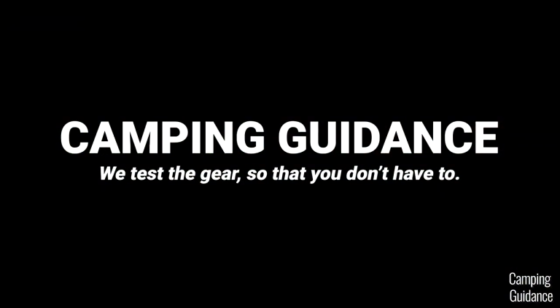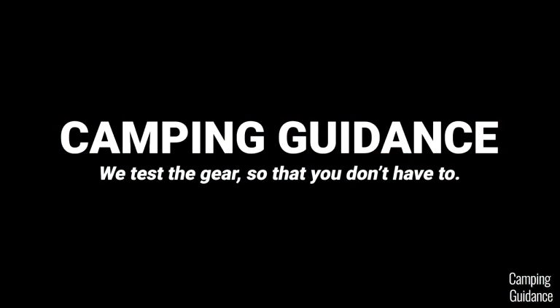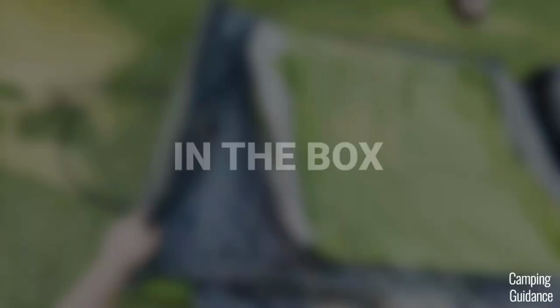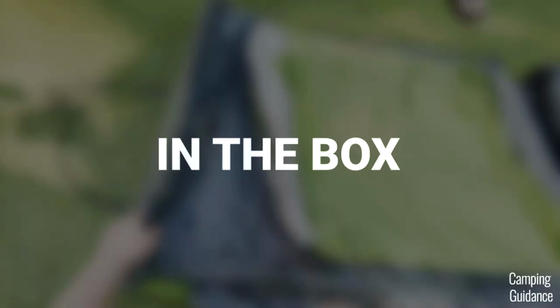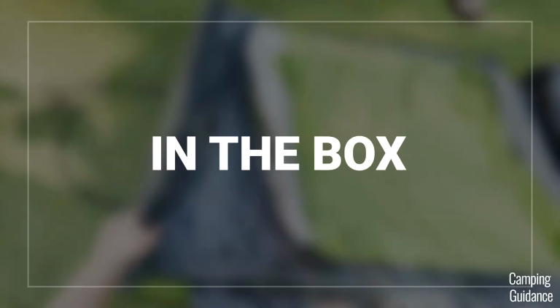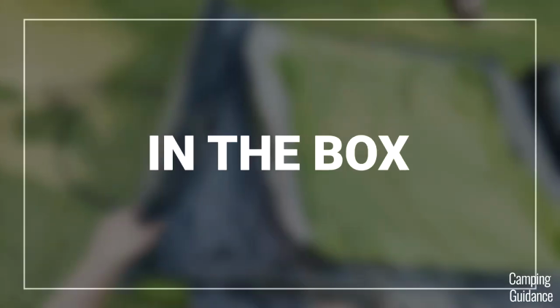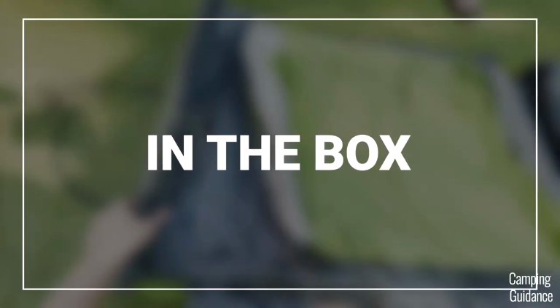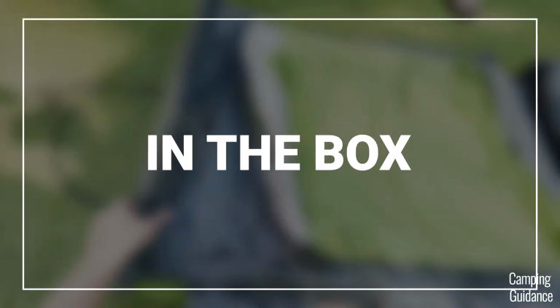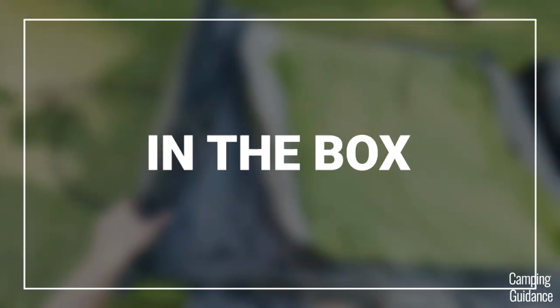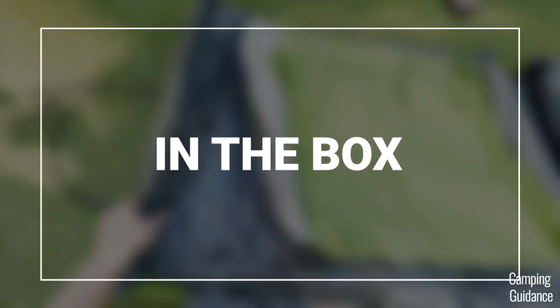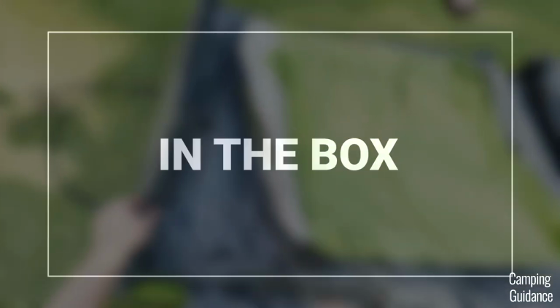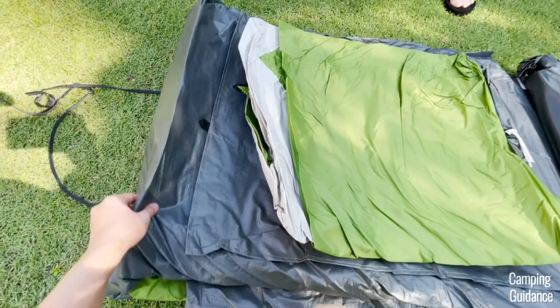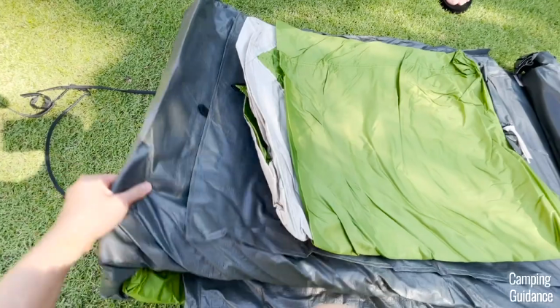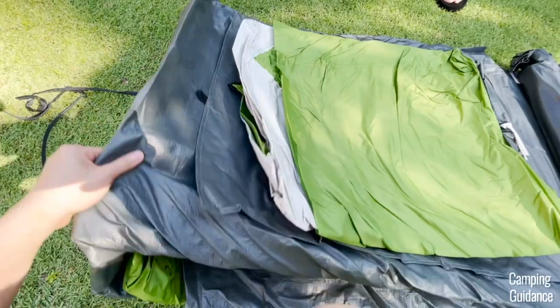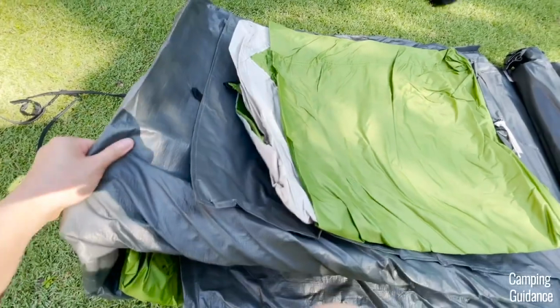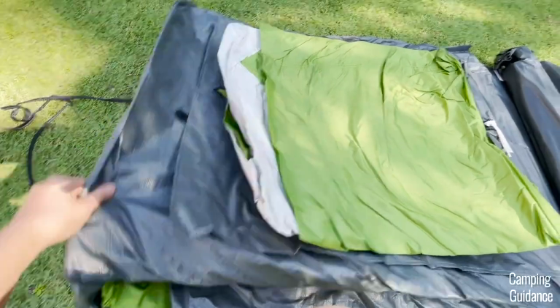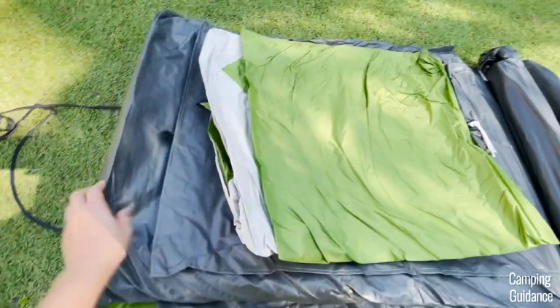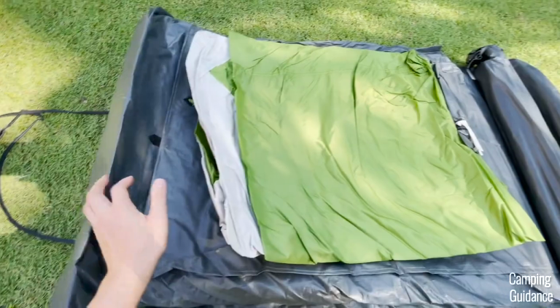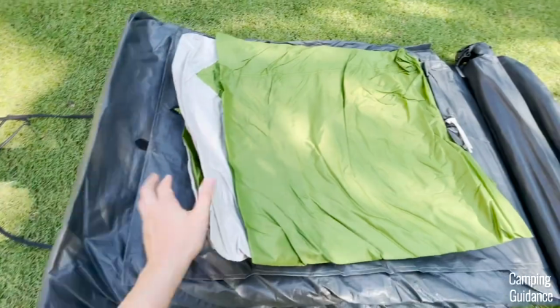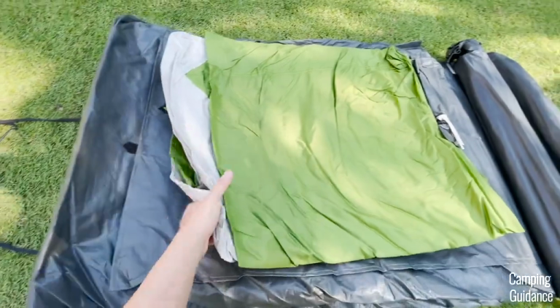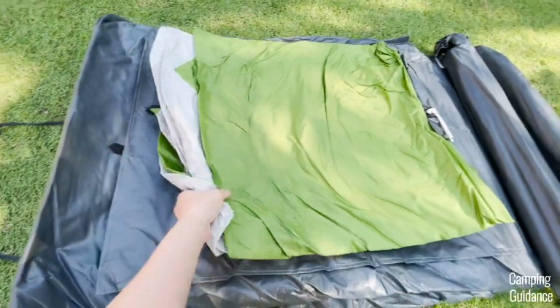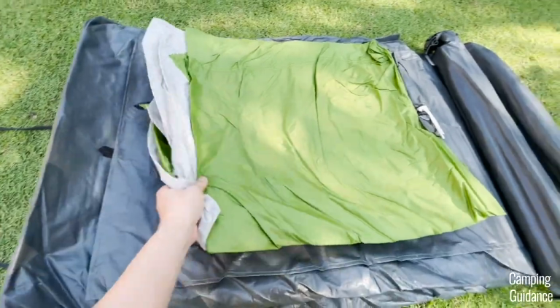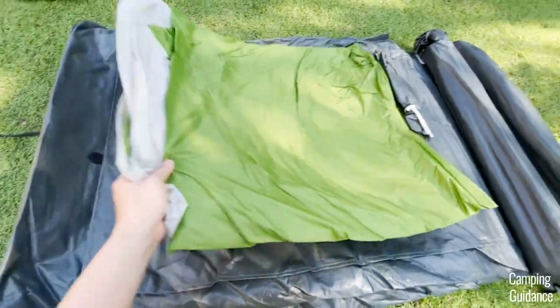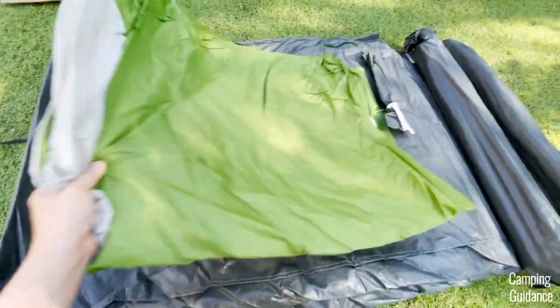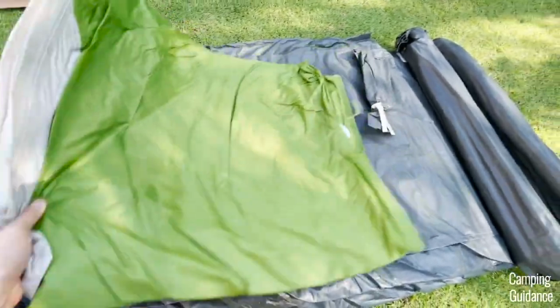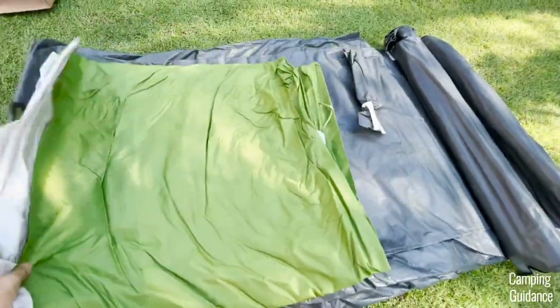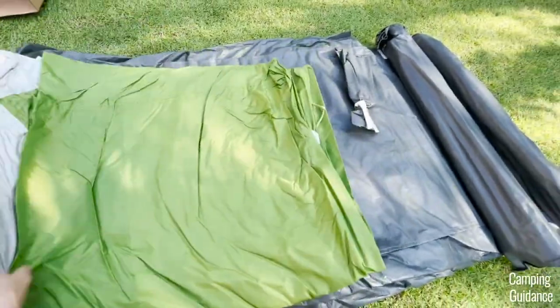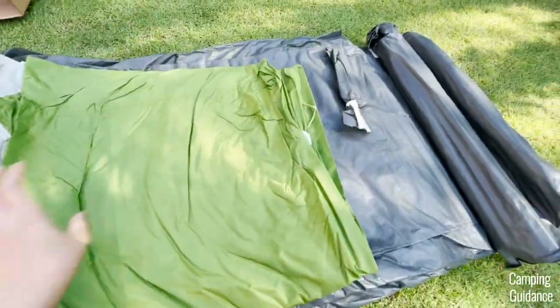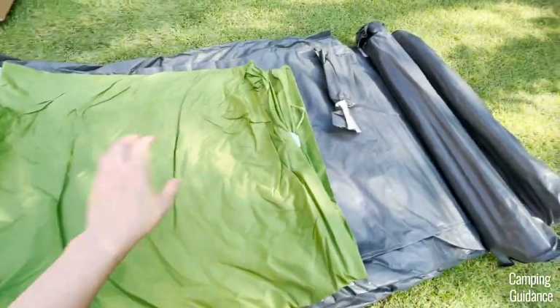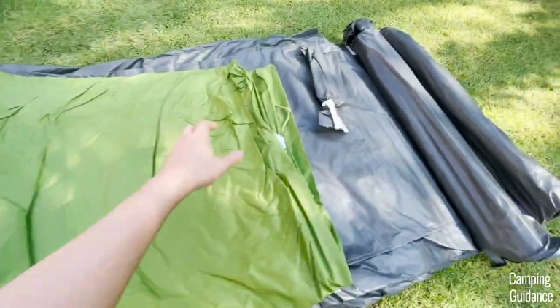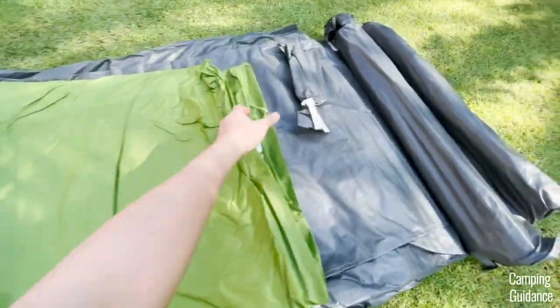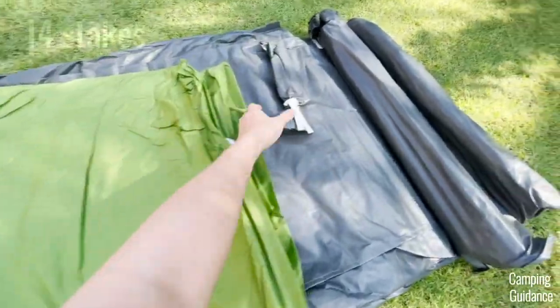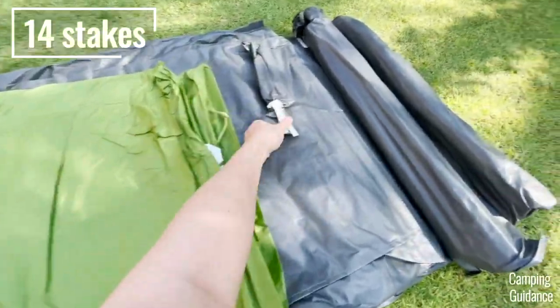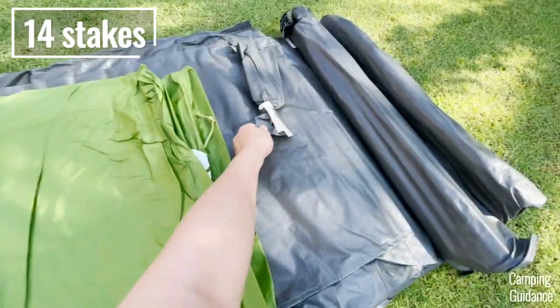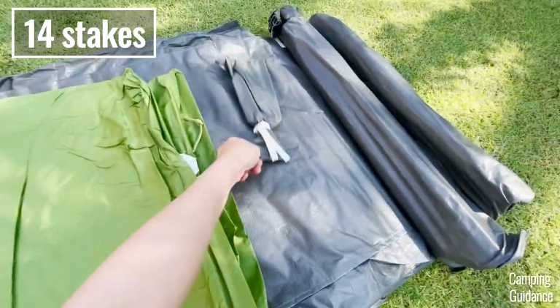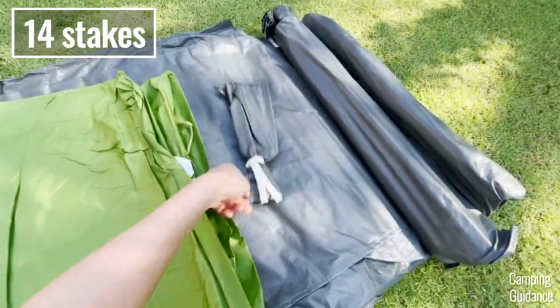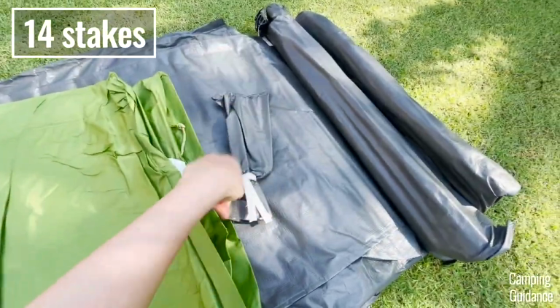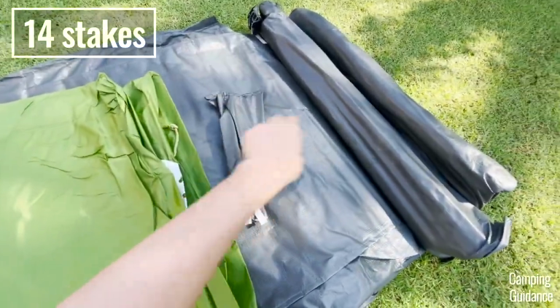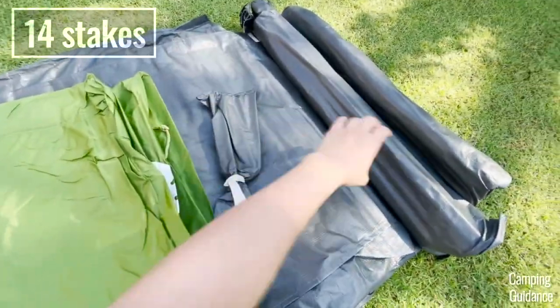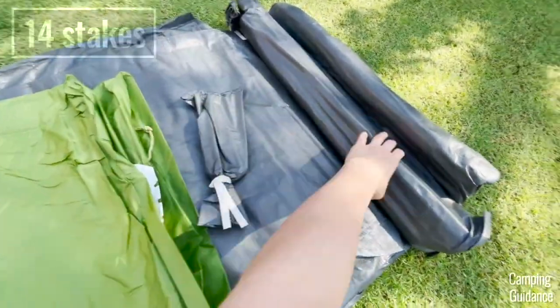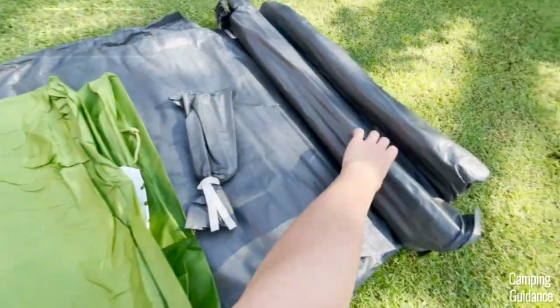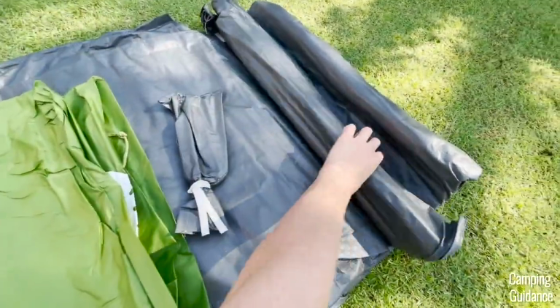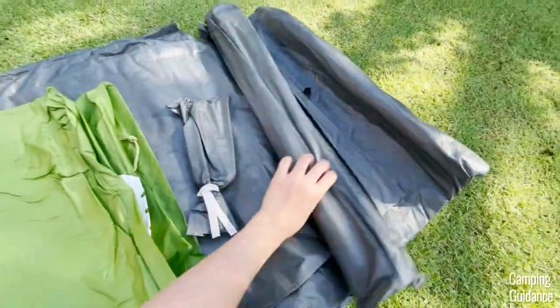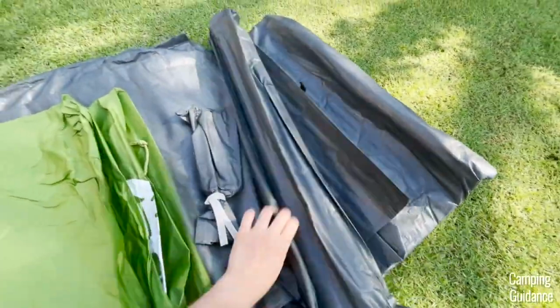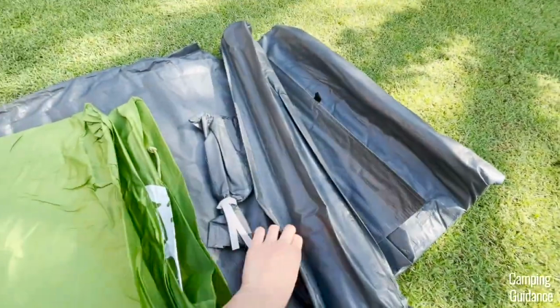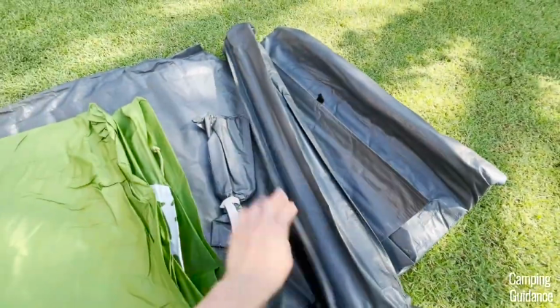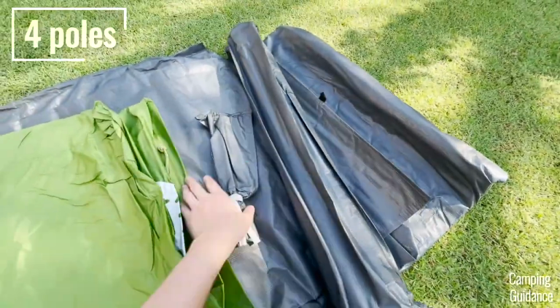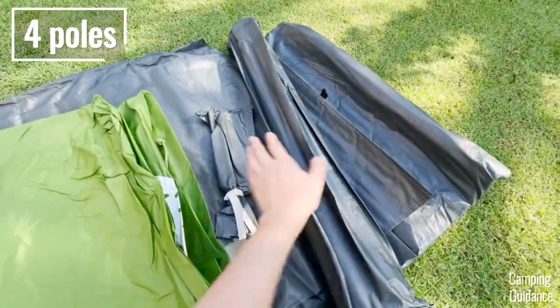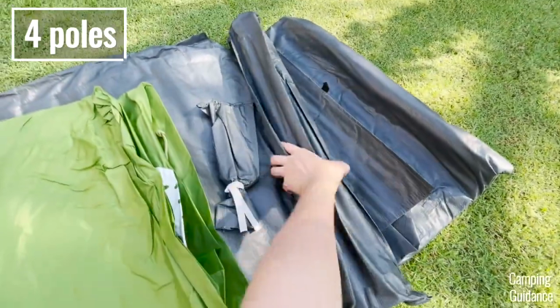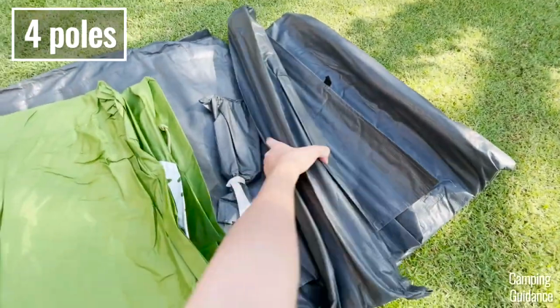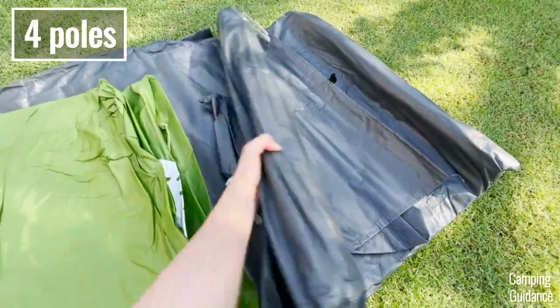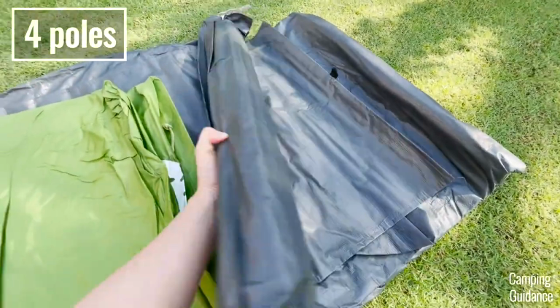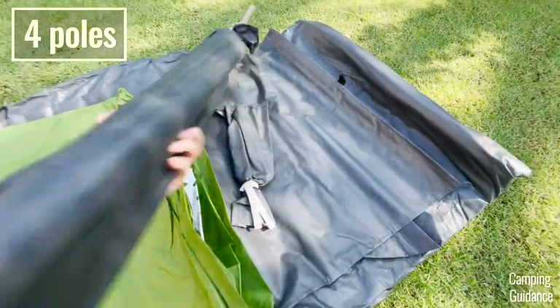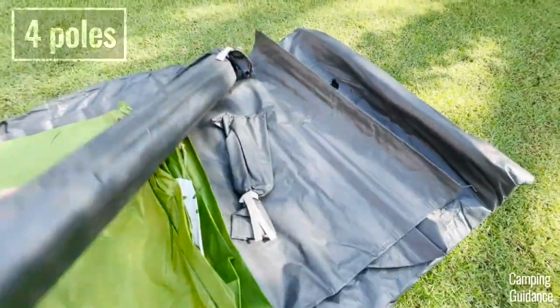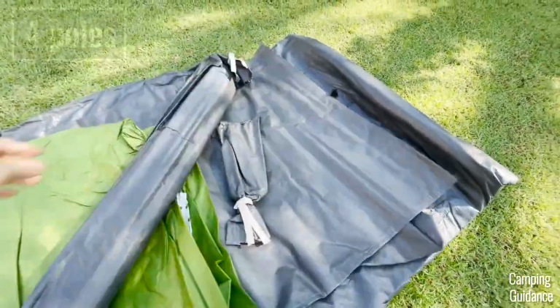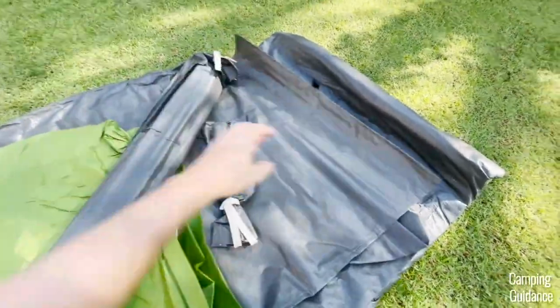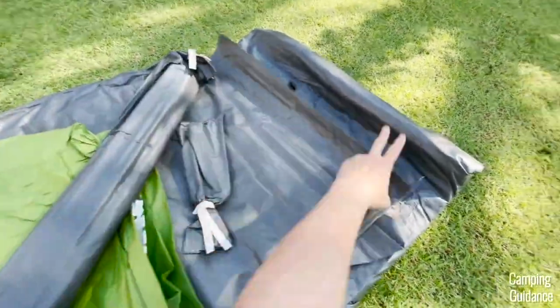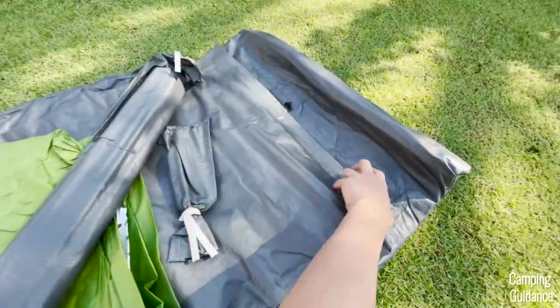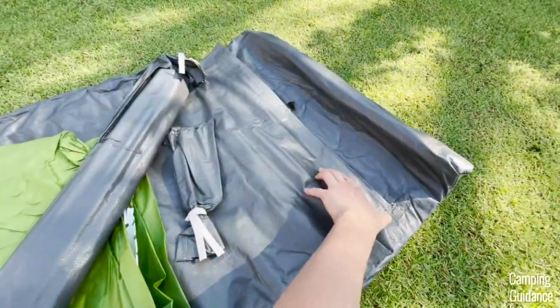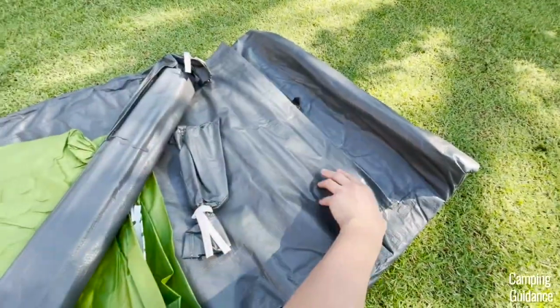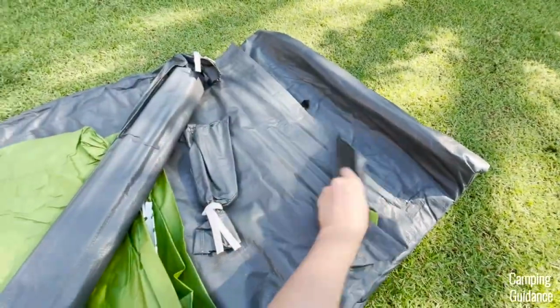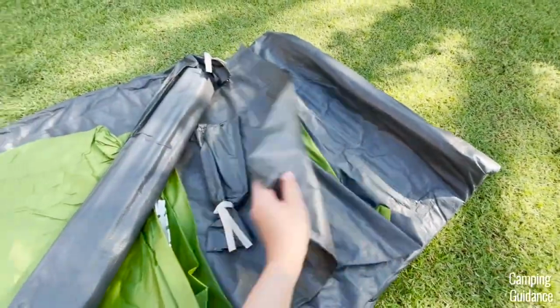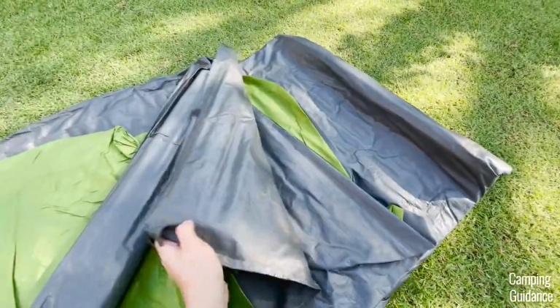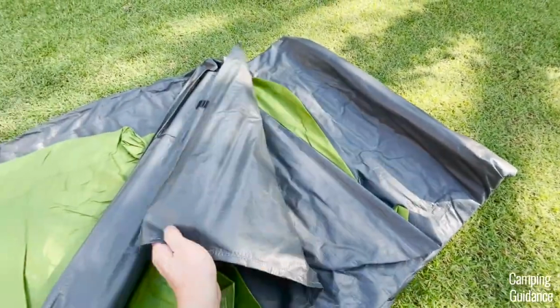Out of the box, I got the tent body, the rainfly, stakes in a carry case, poles in another carry case, and a foot mat.